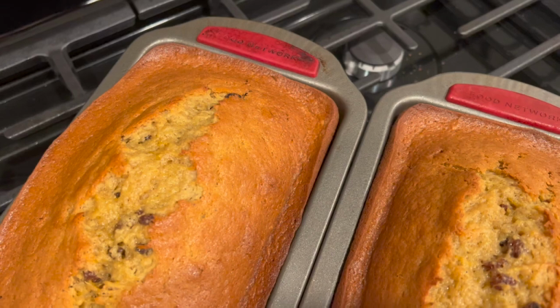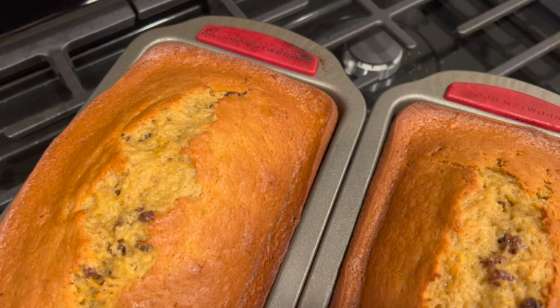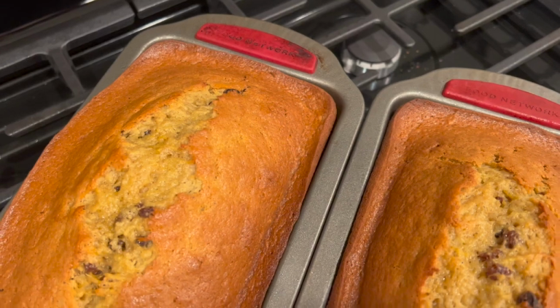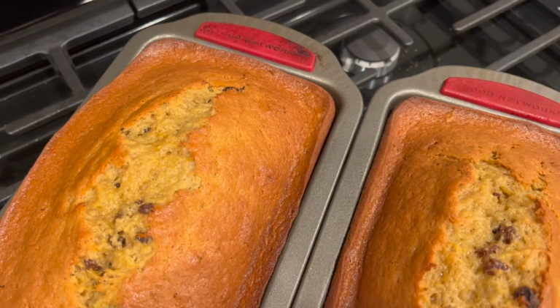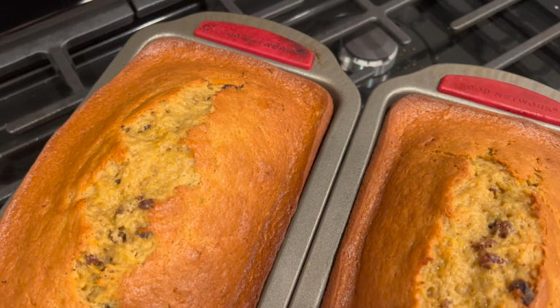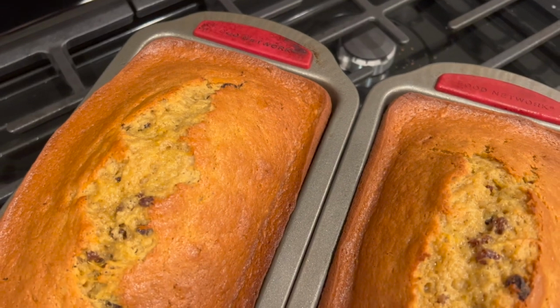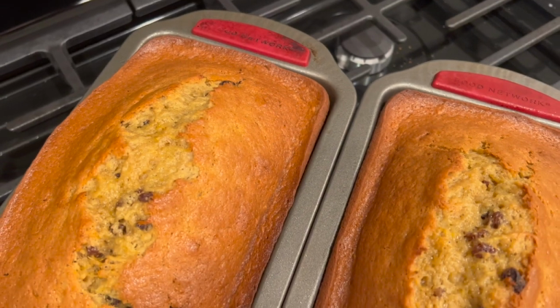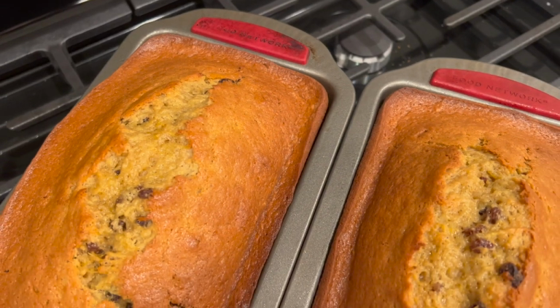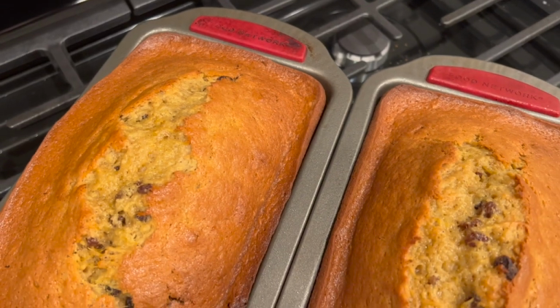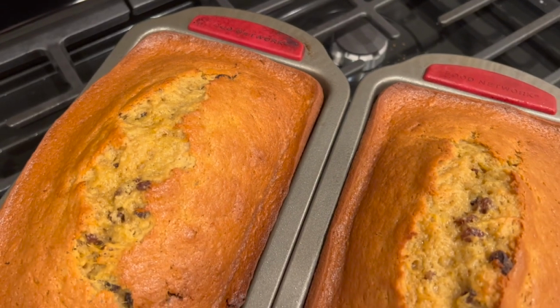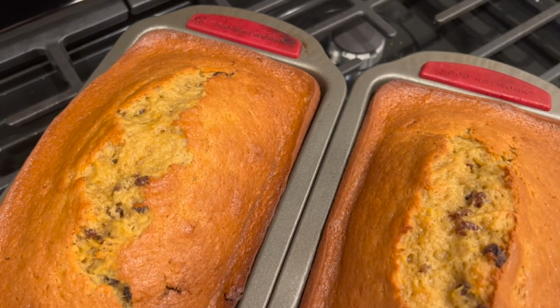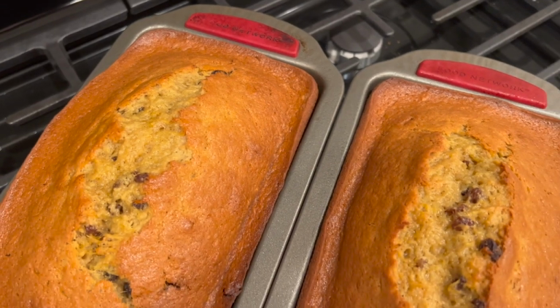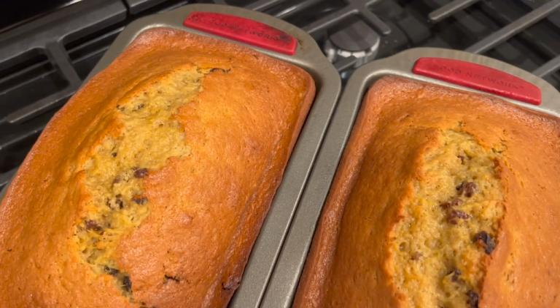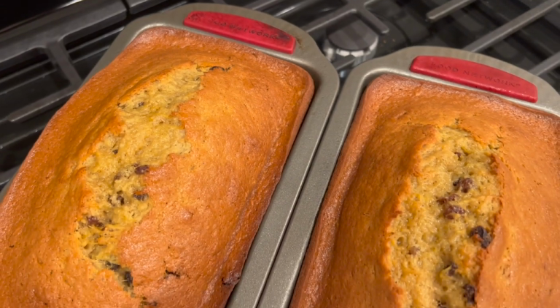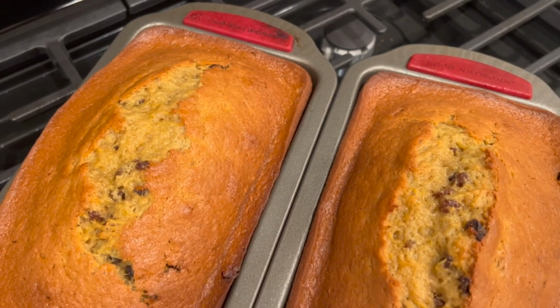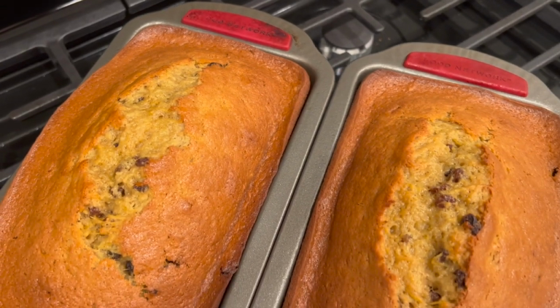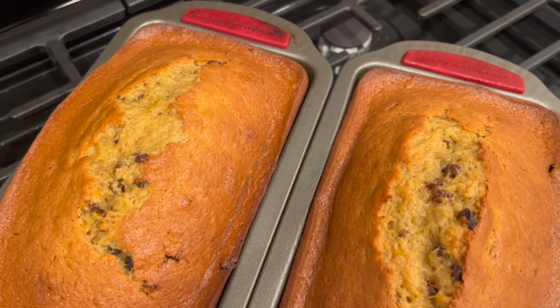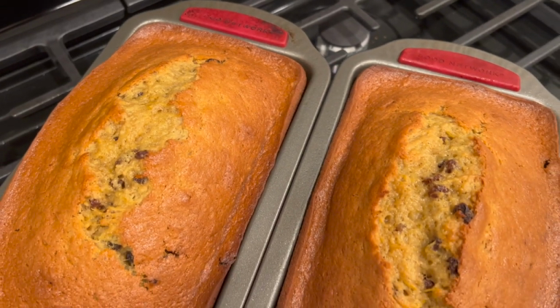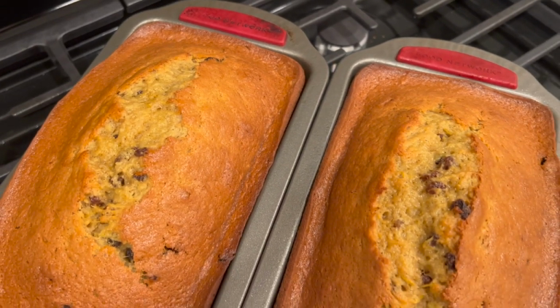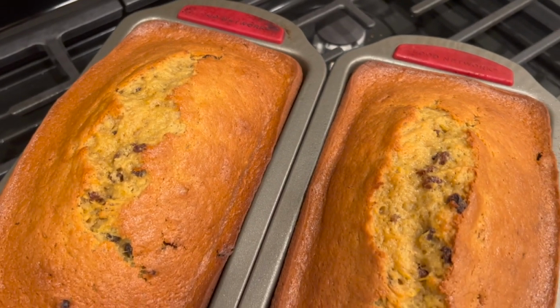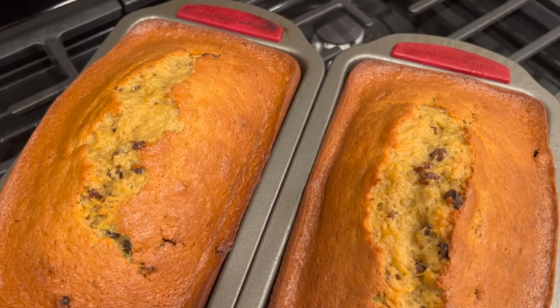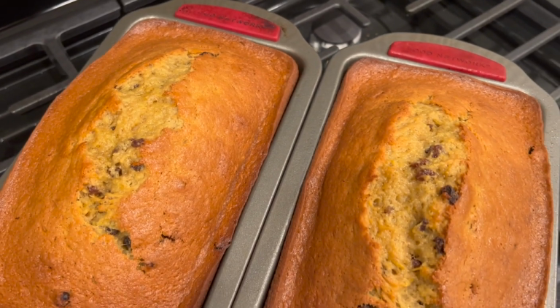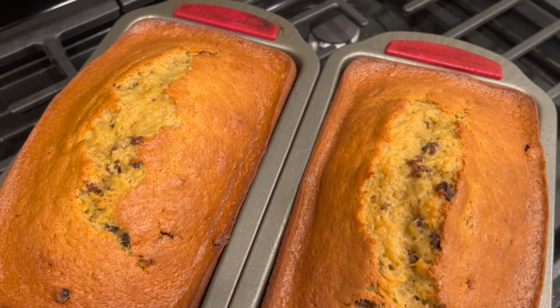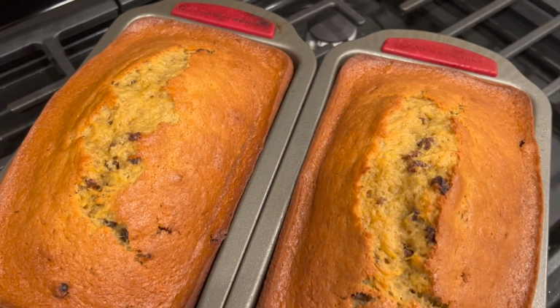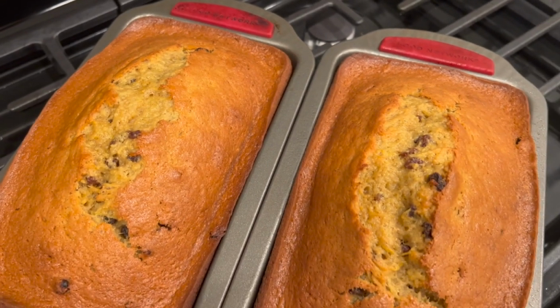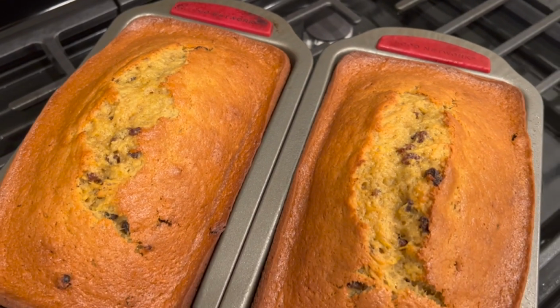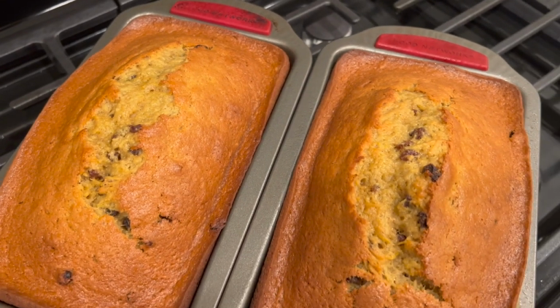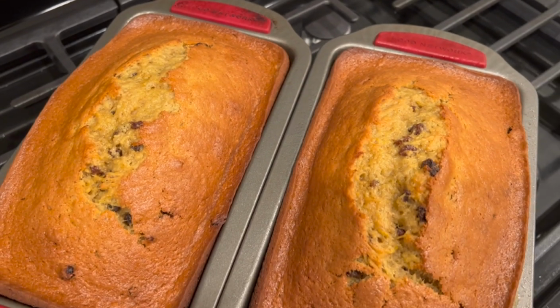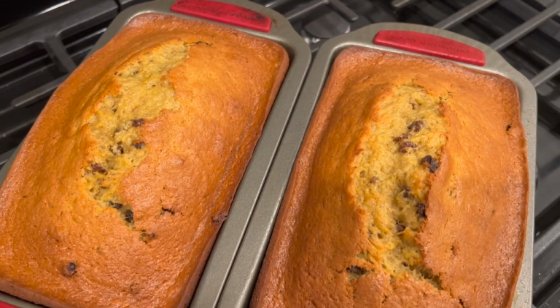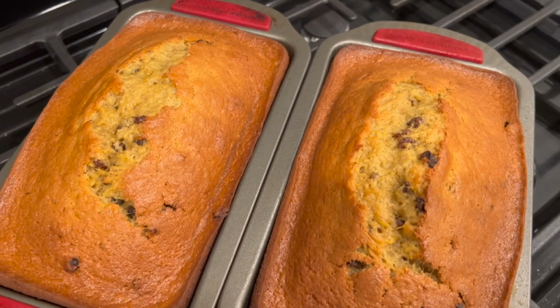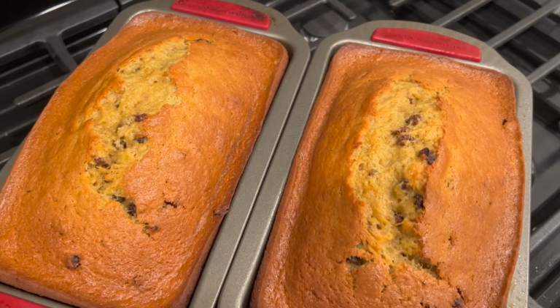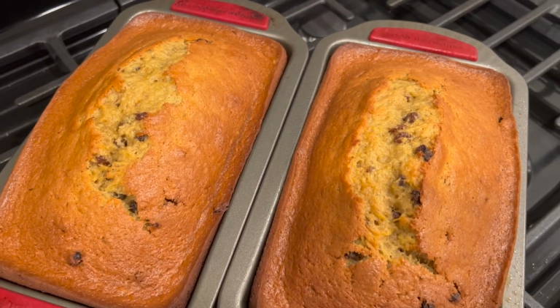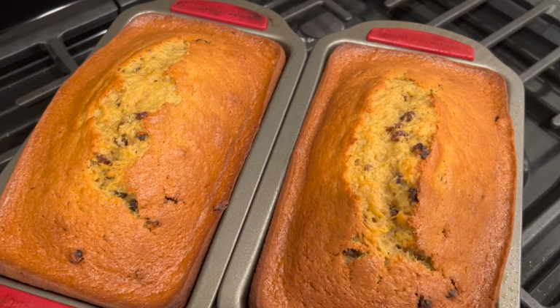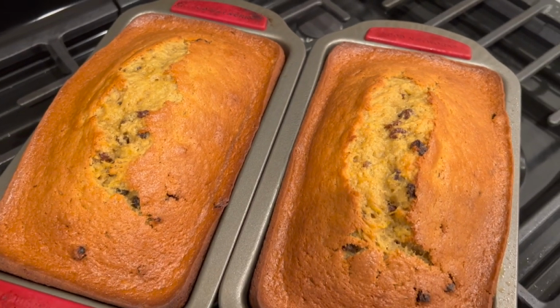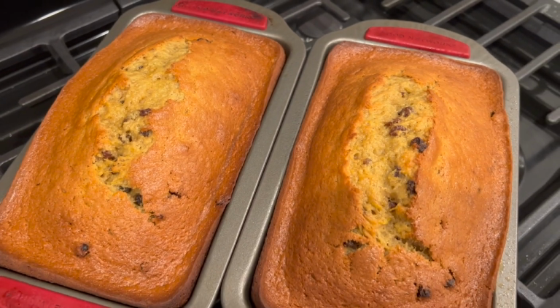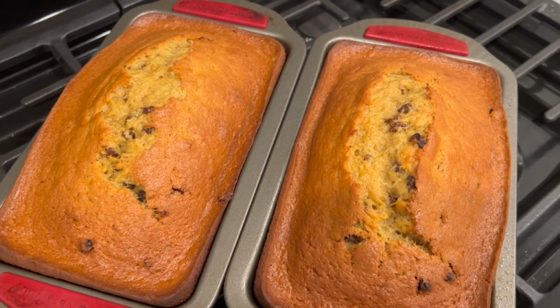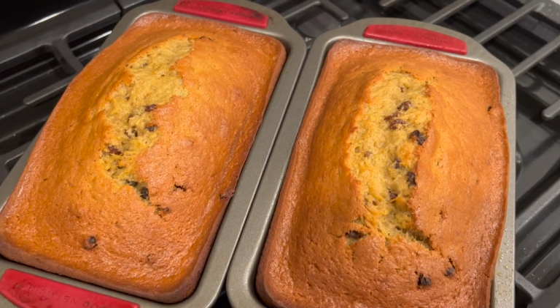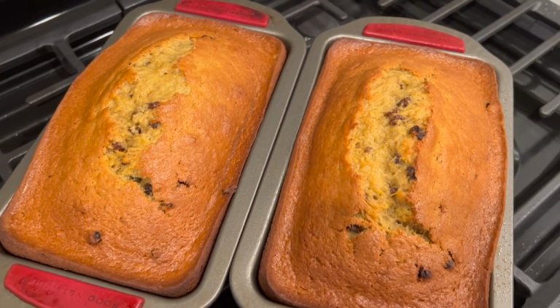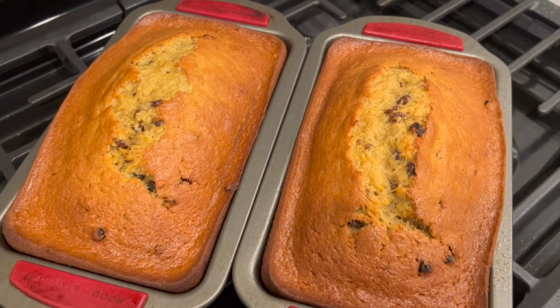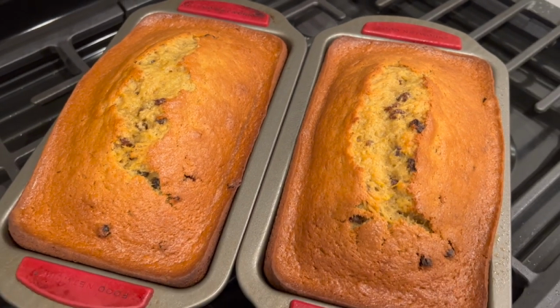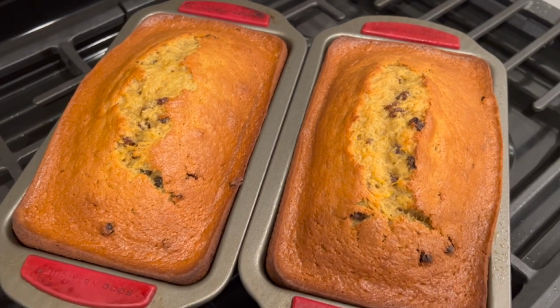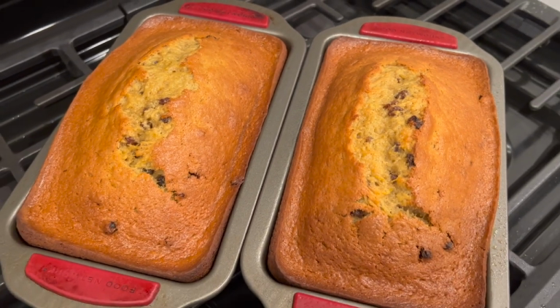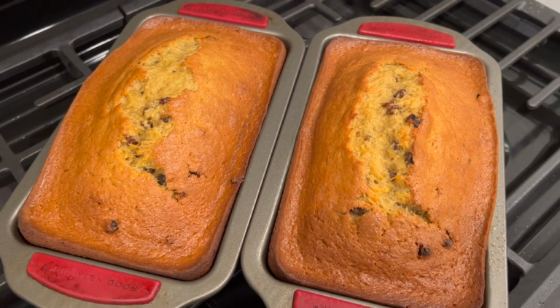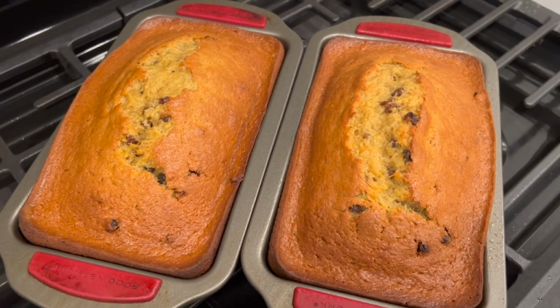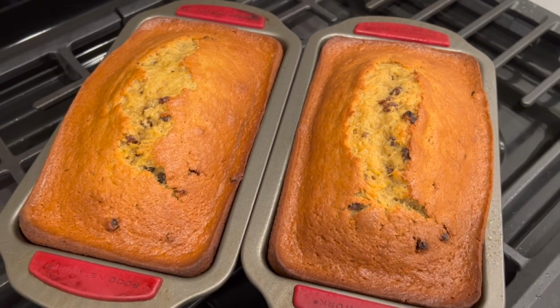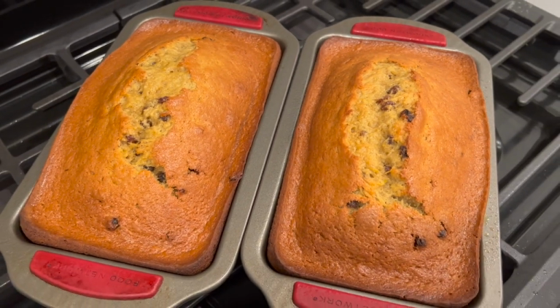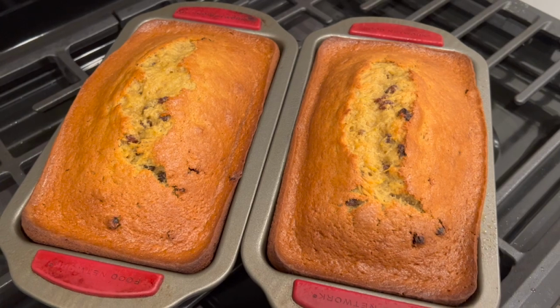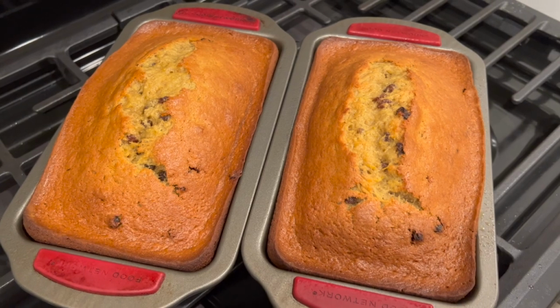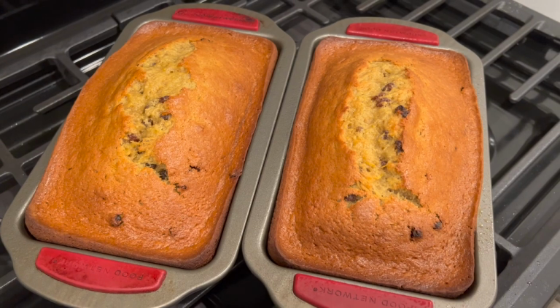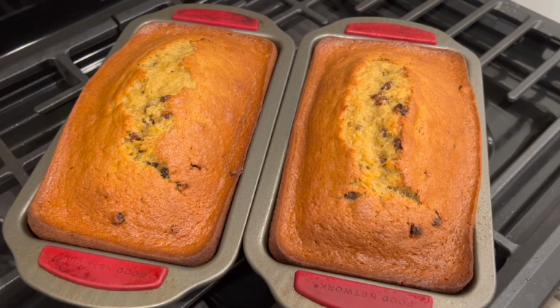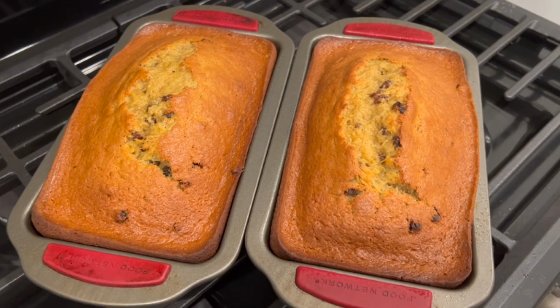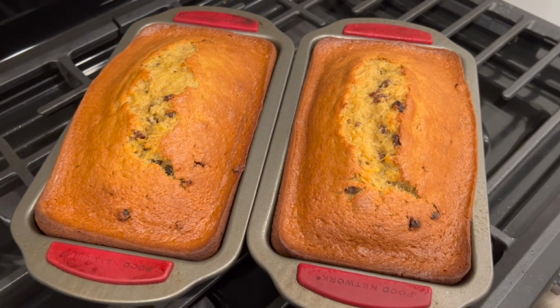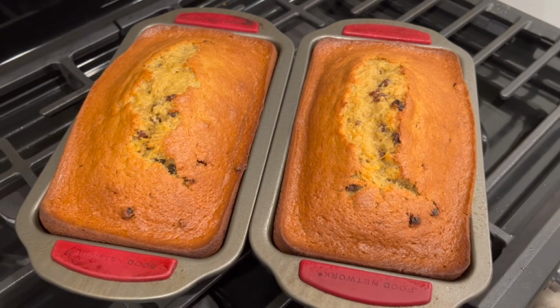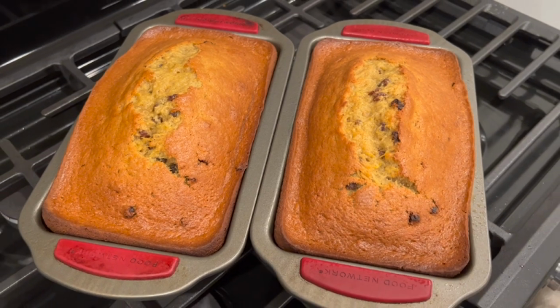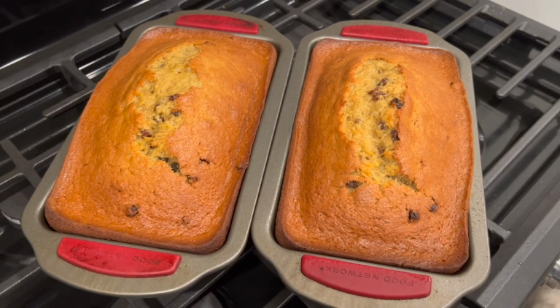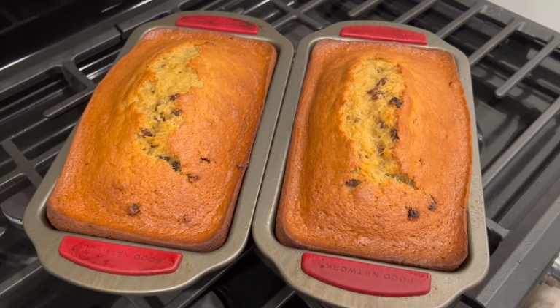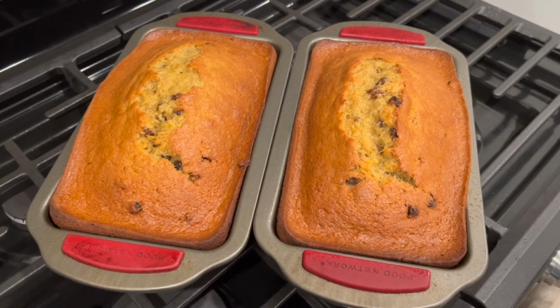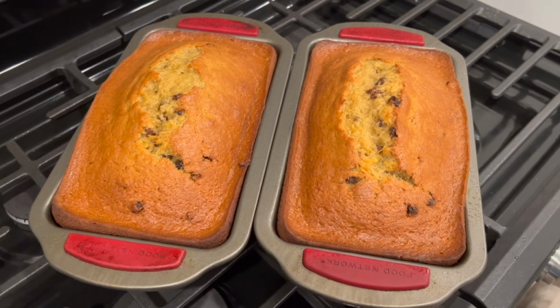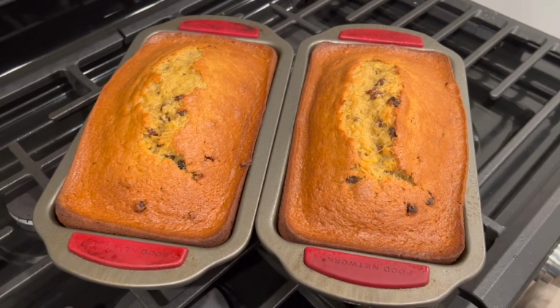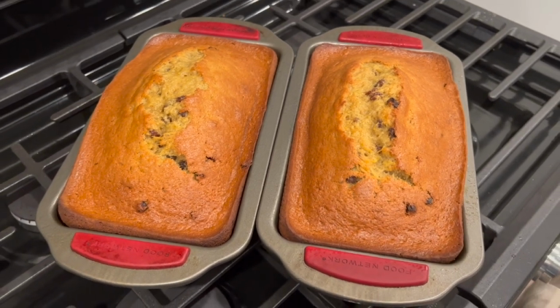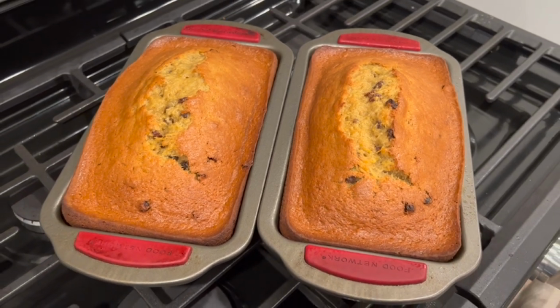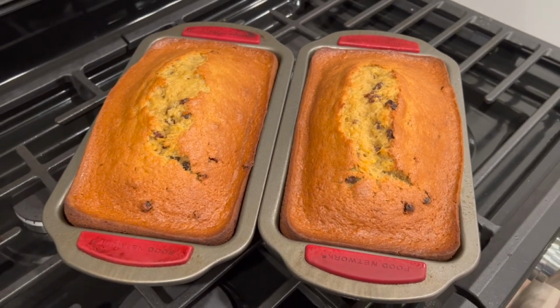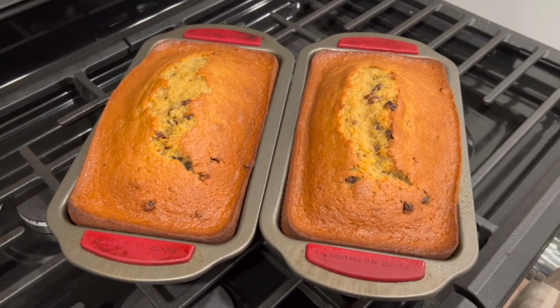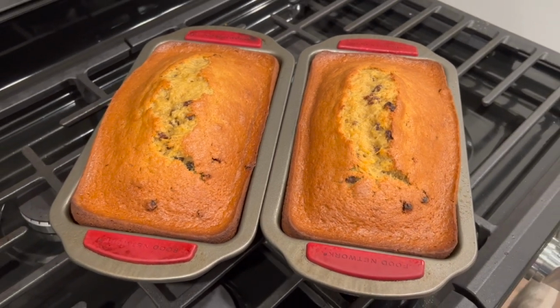Hey there, welcome back to Lima Bean Living, where I take care of all things mom. In today's video, I will be sharing my family's pumpkin bread recipe.